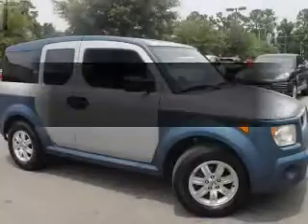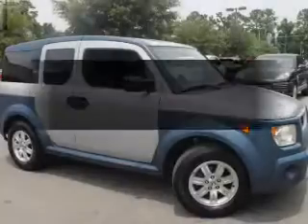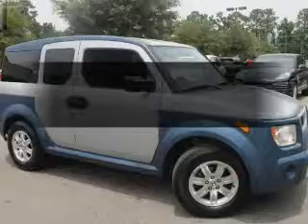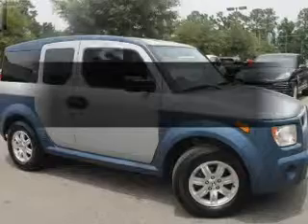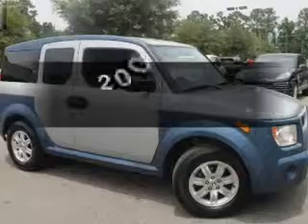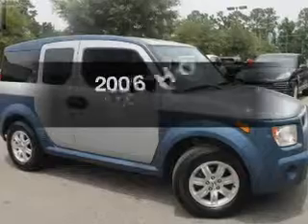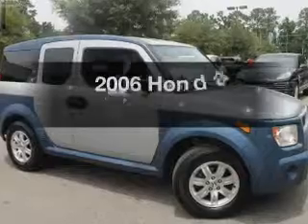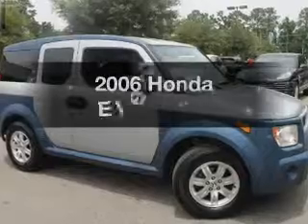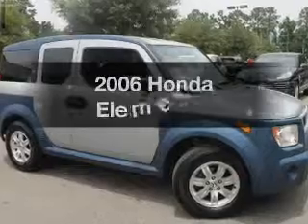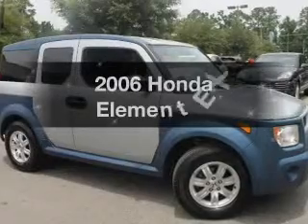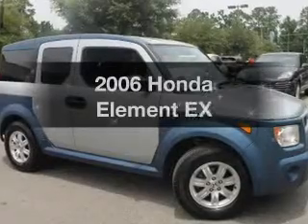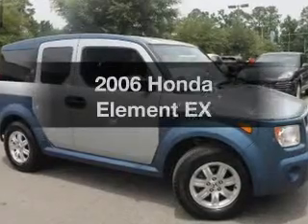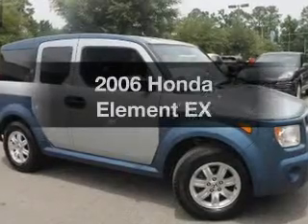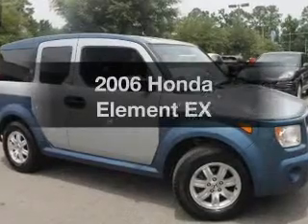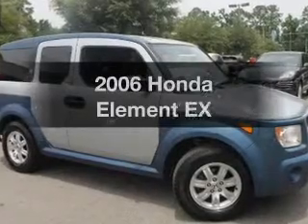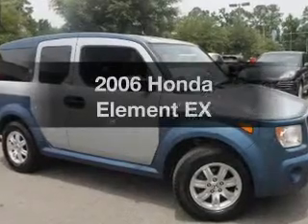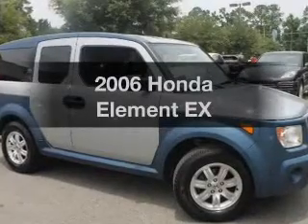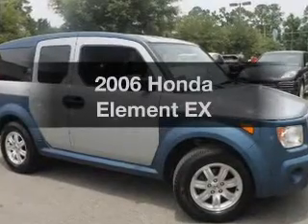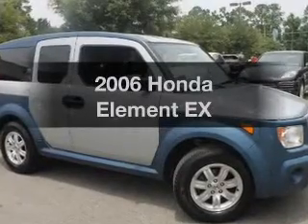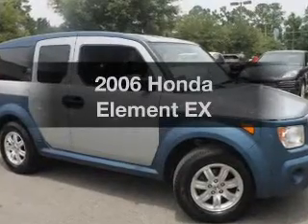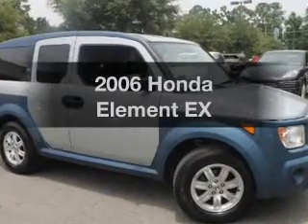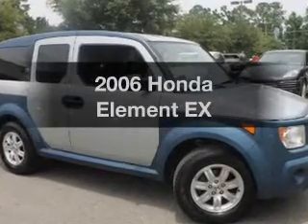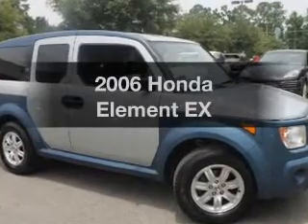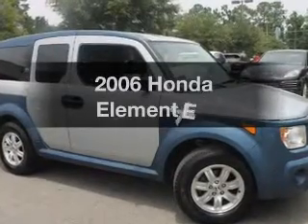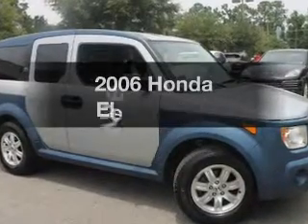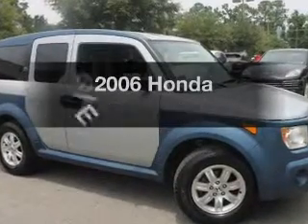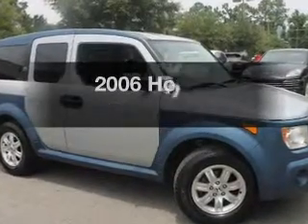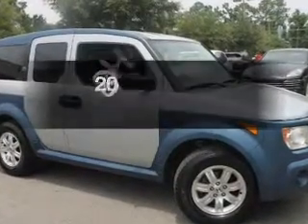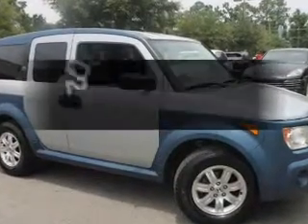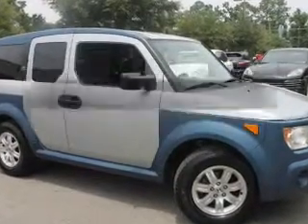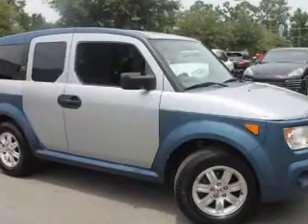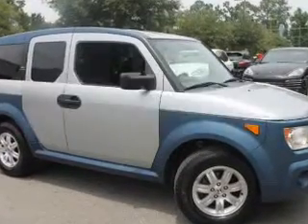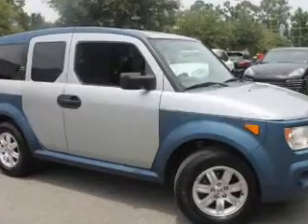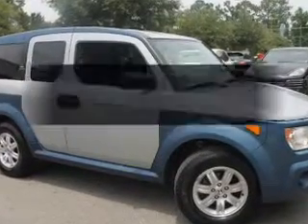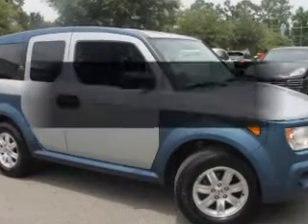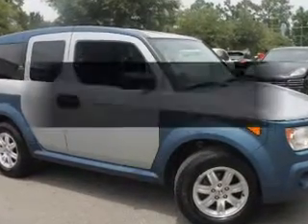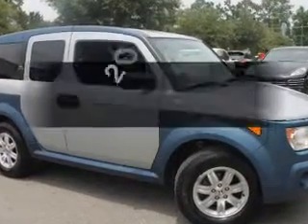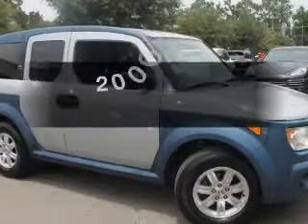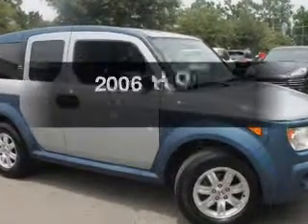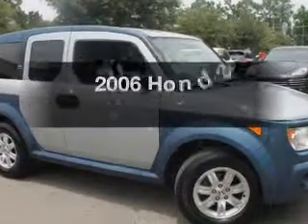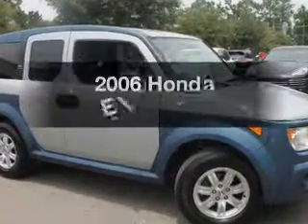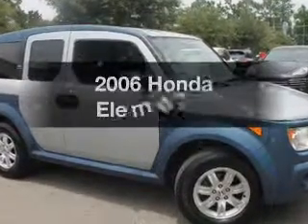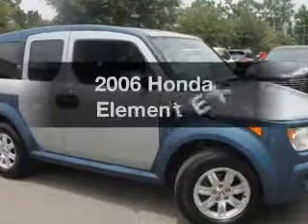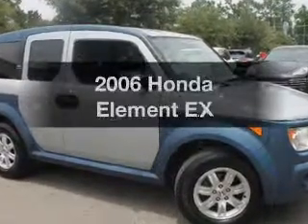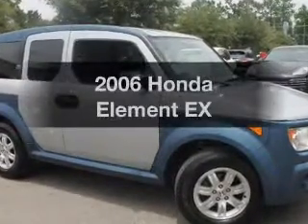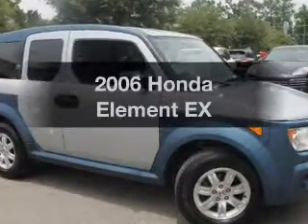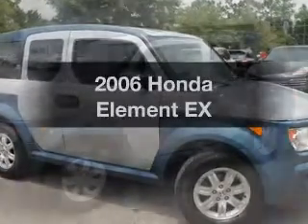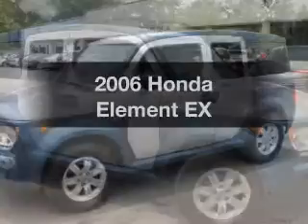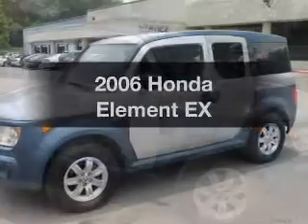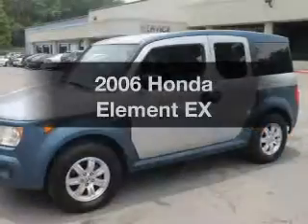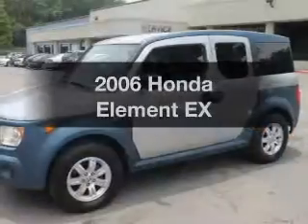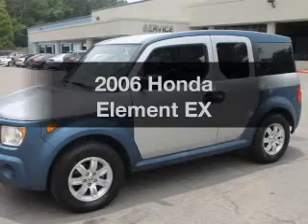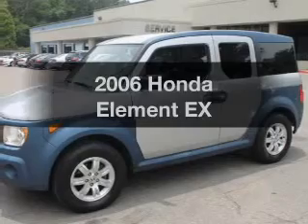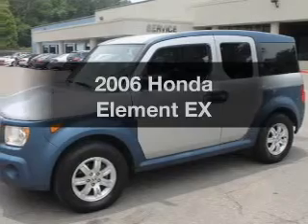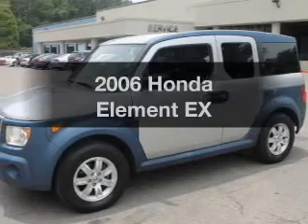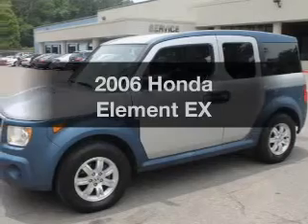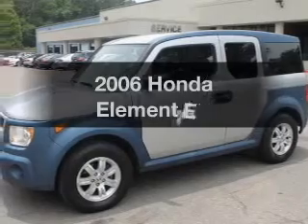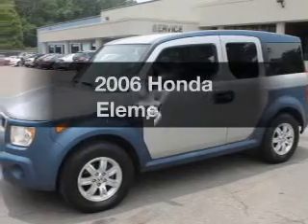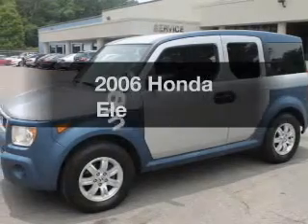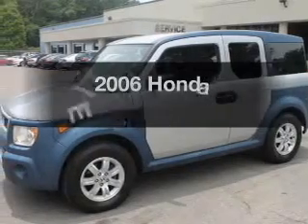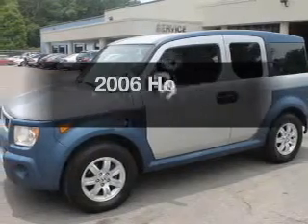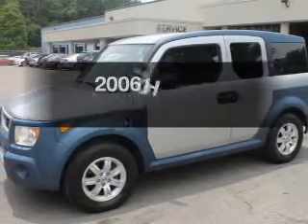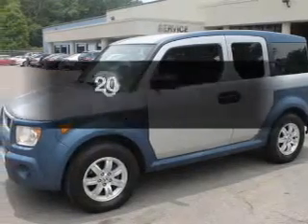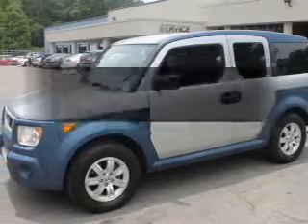Get noticed in this 2006 Honda Element. Everything you need under one roof with this great vehicle.